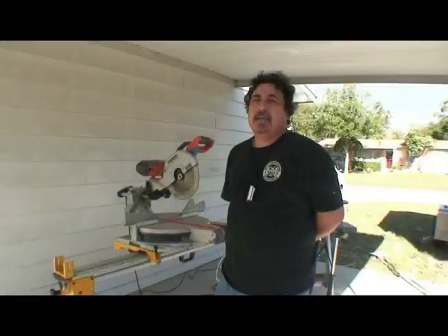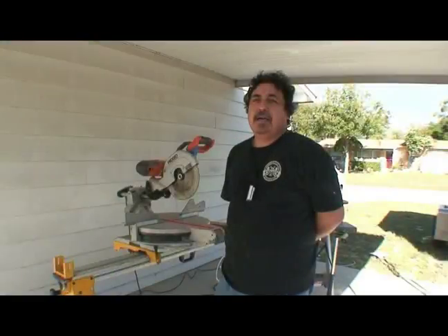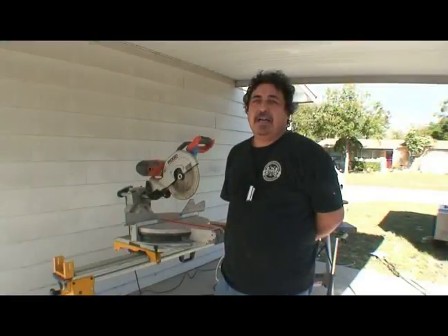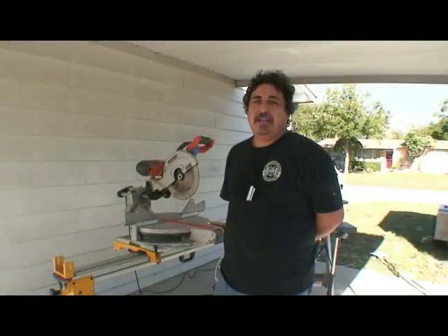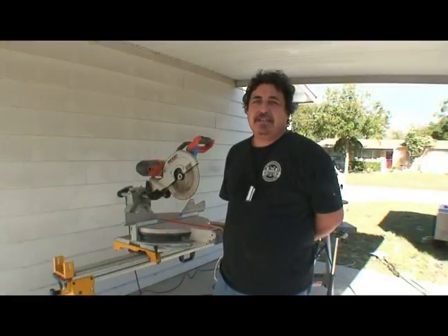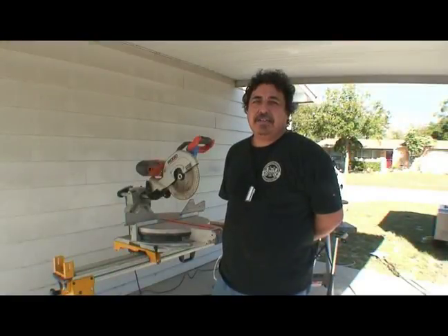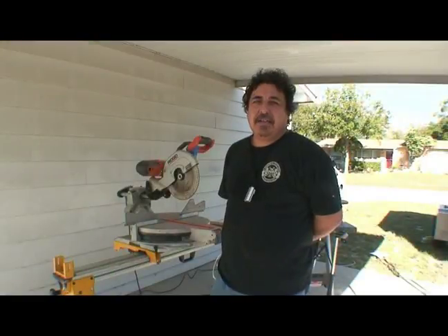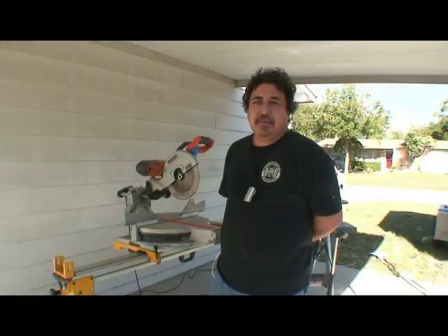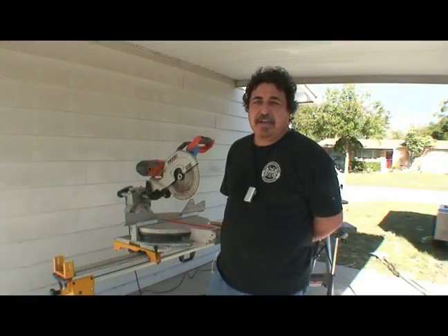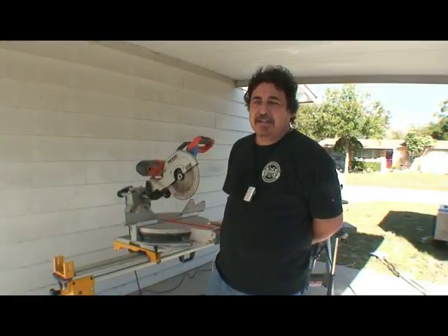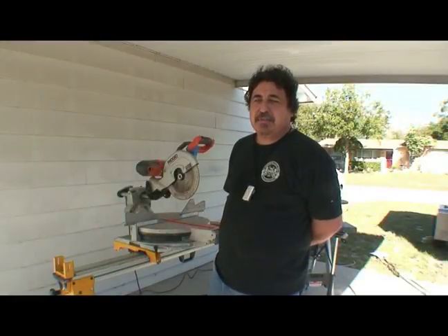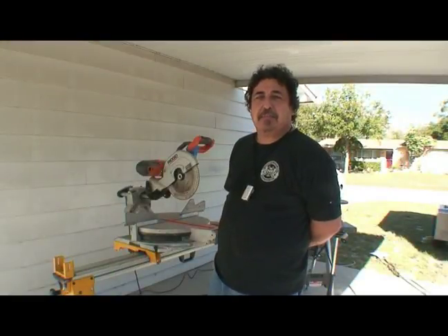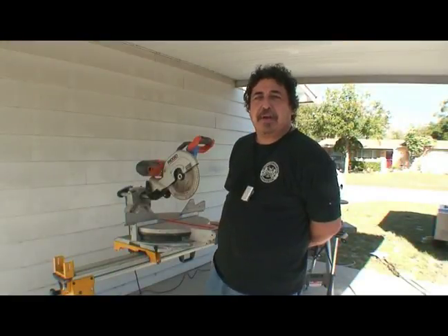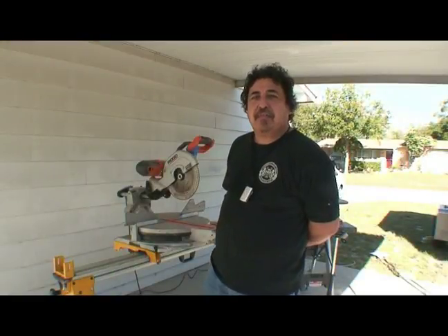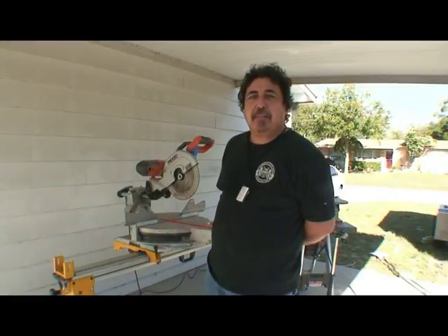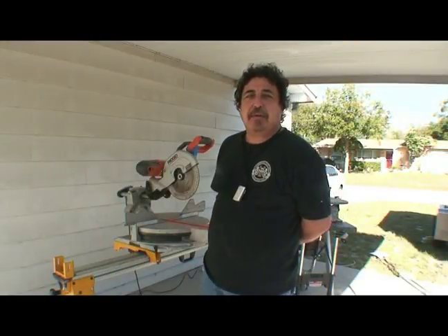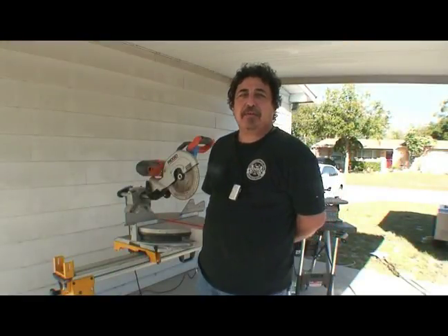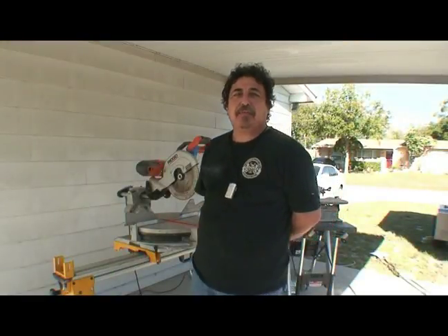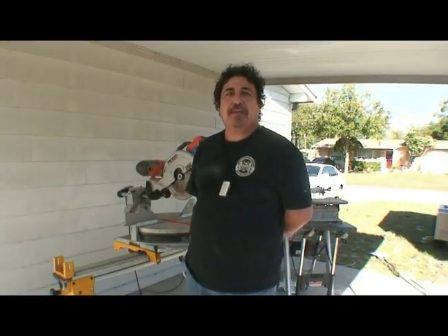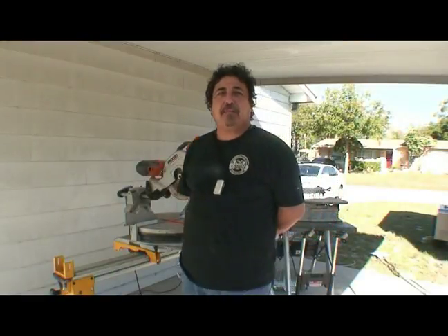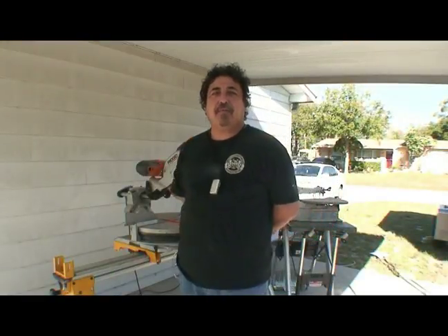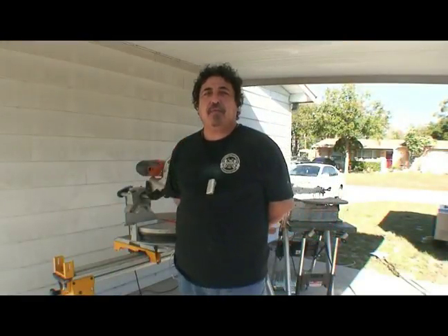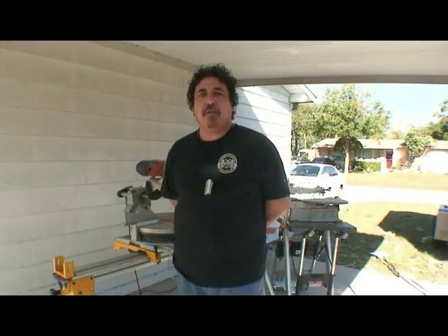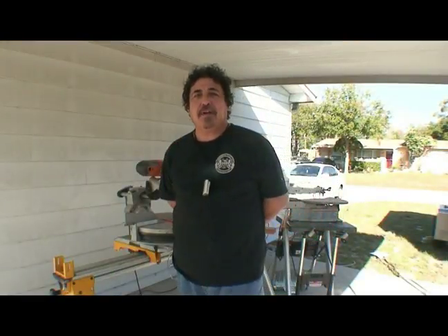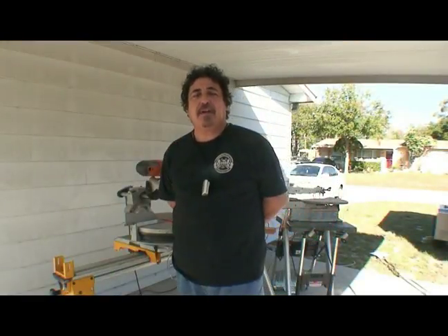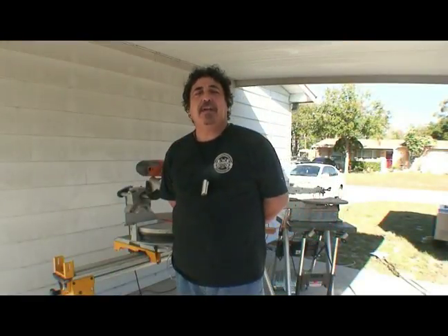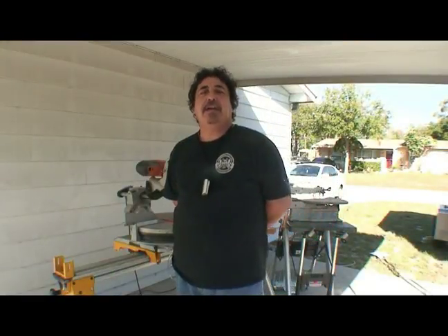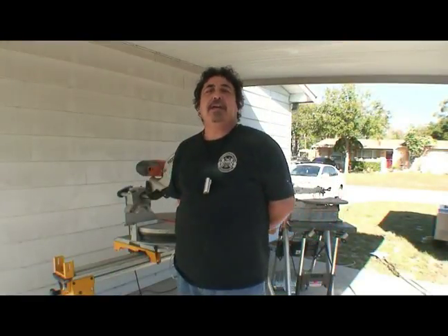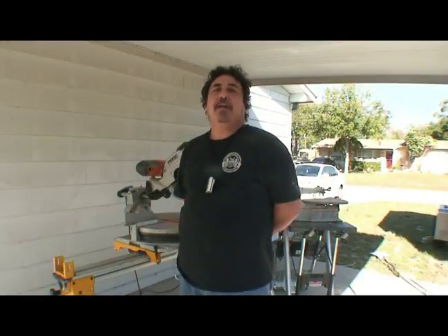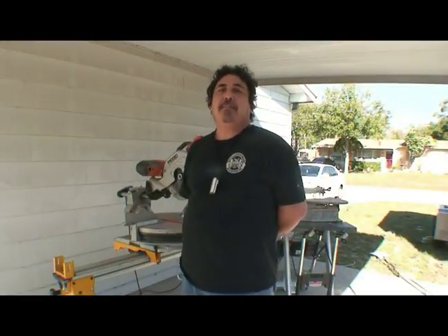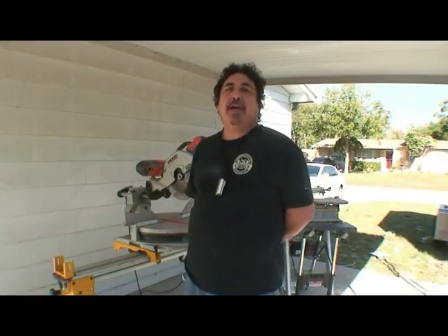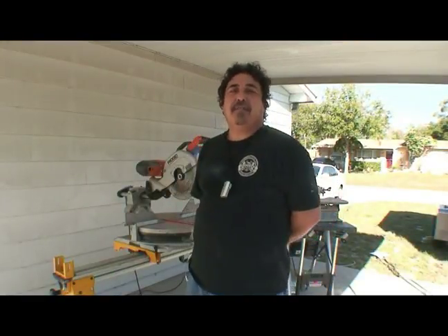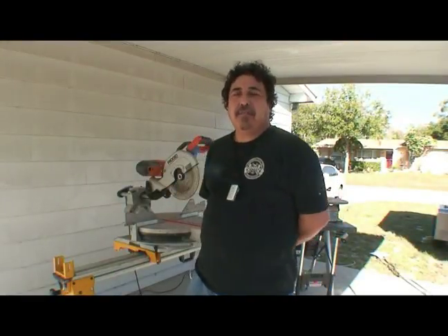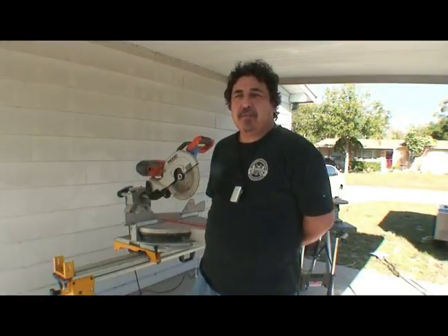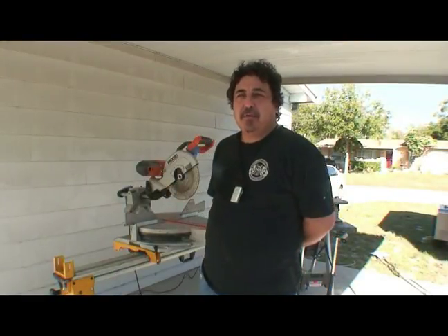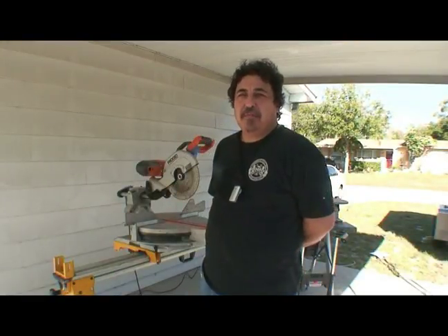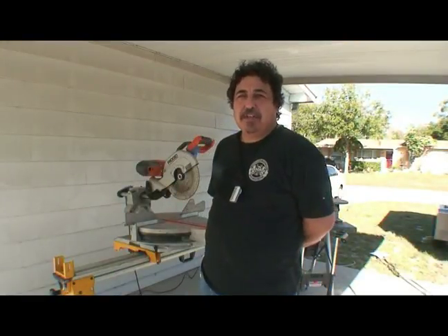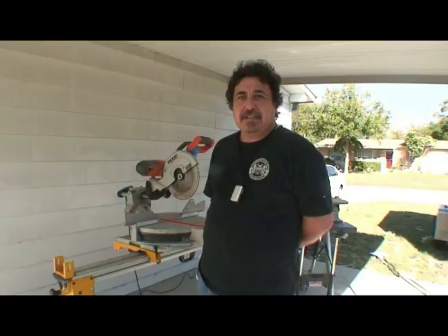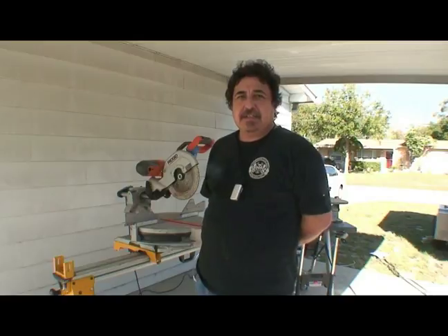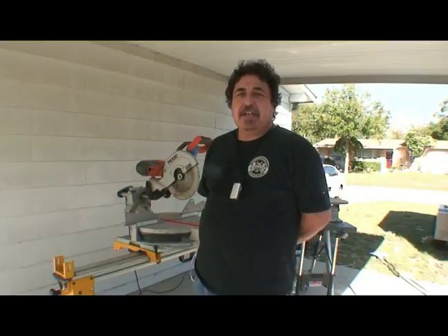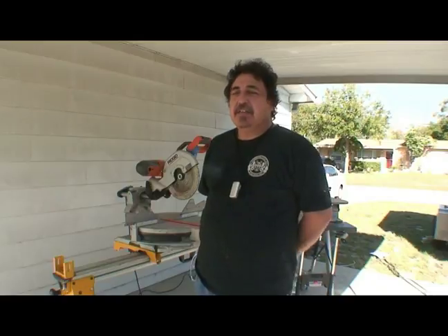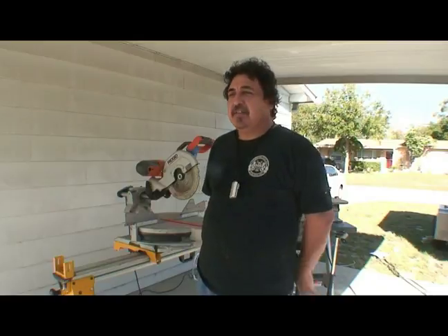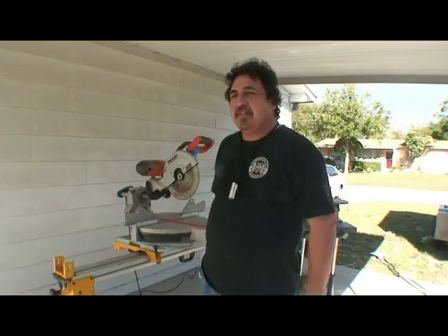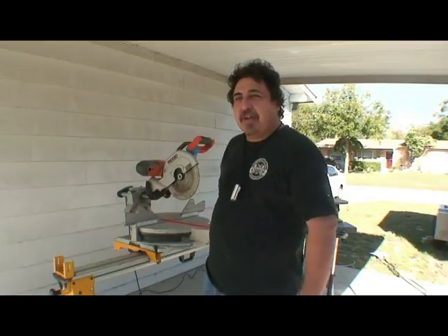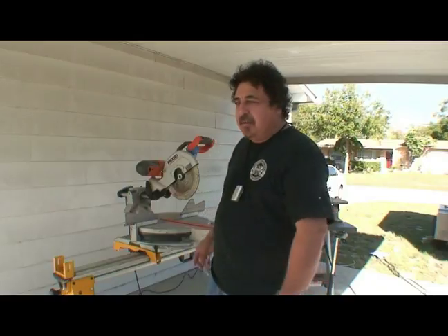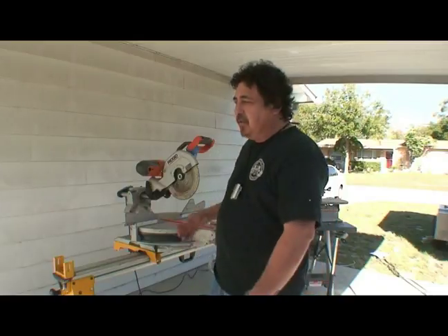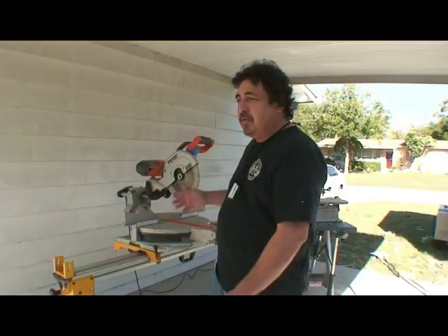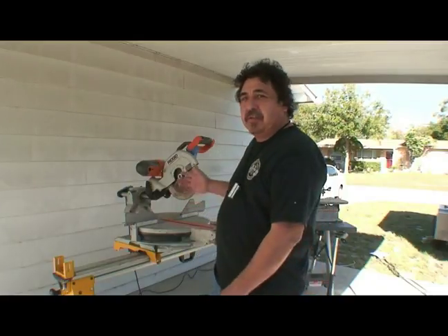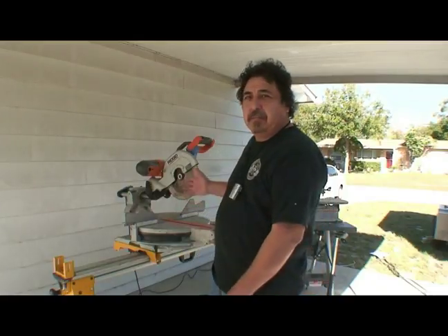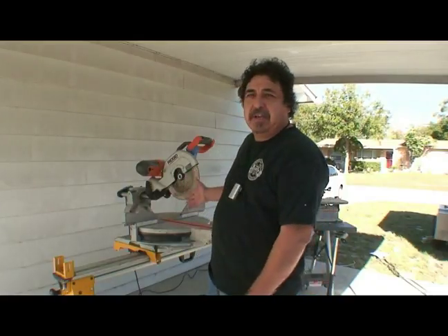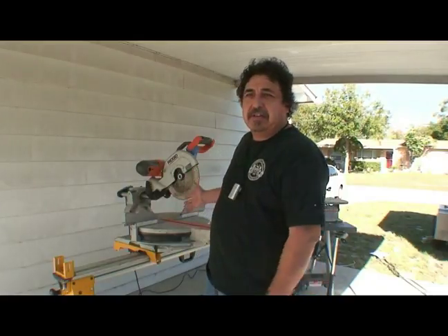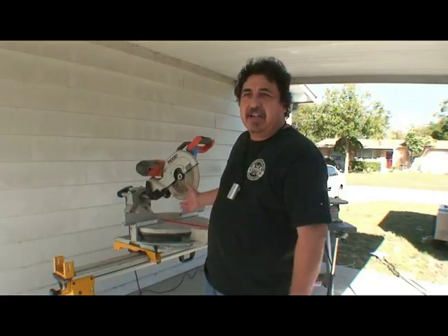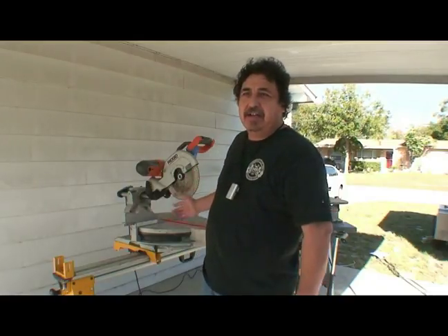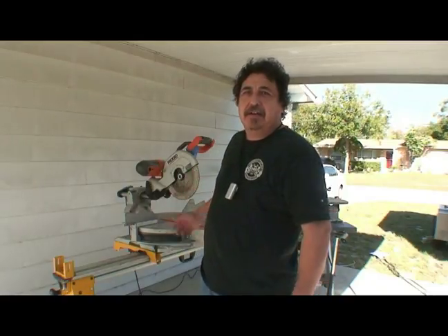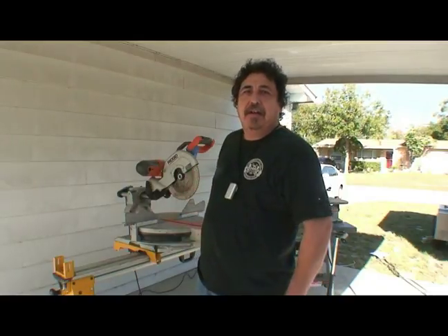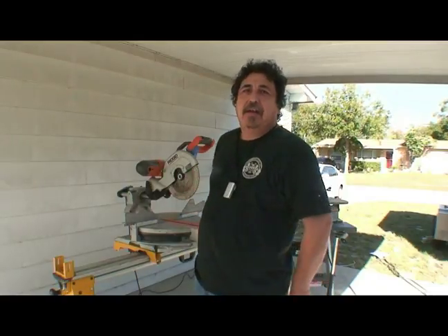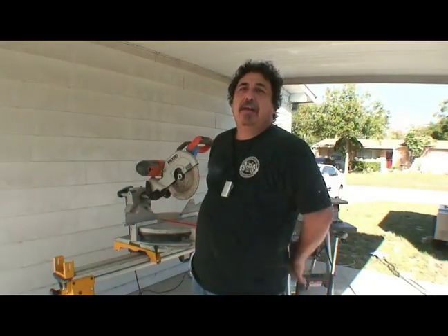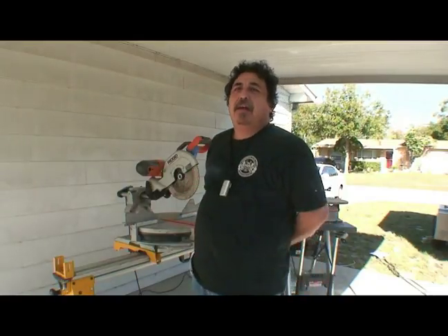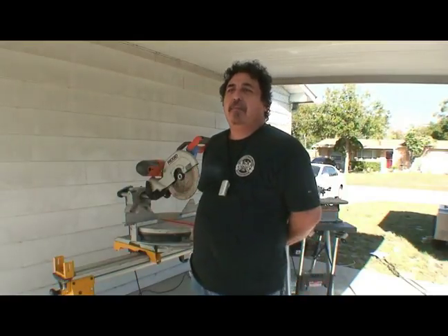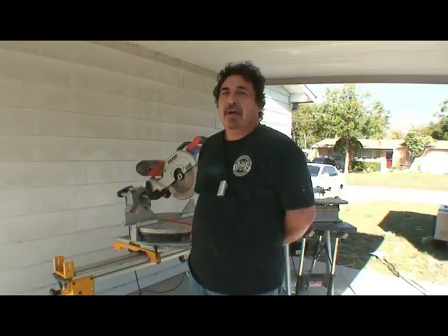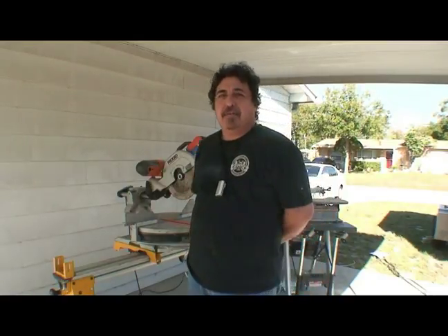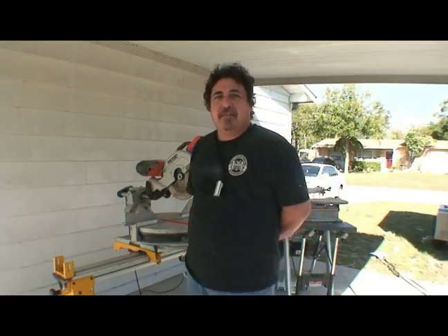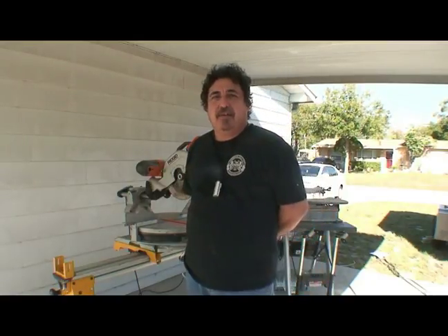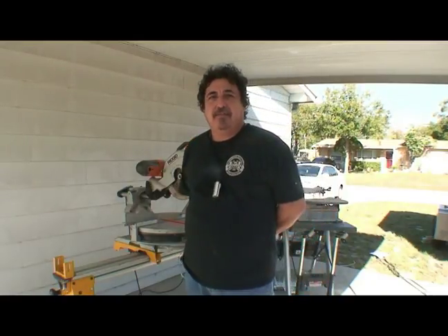Hi, this is Ed Reyes with Master Builders from Tampa, Florida. On behalf of Expert Village, this is how you use and maintain a miter saw.